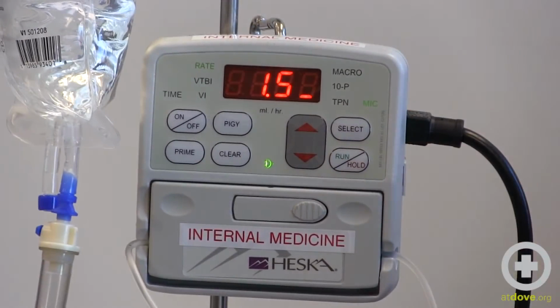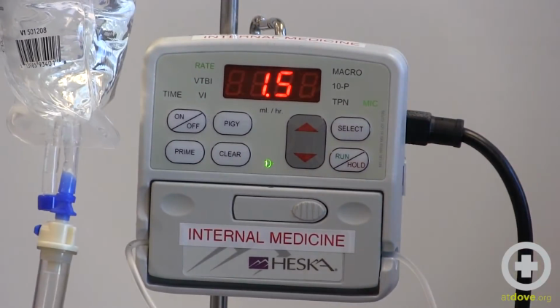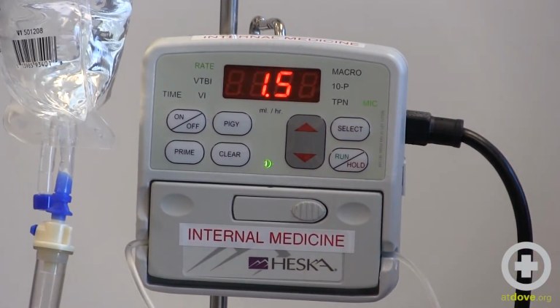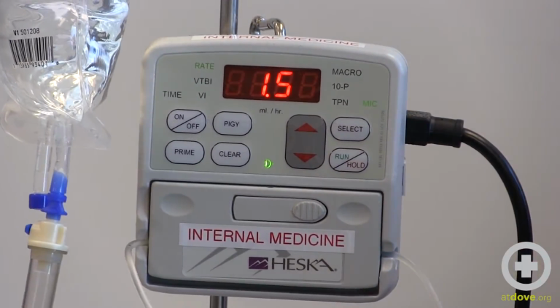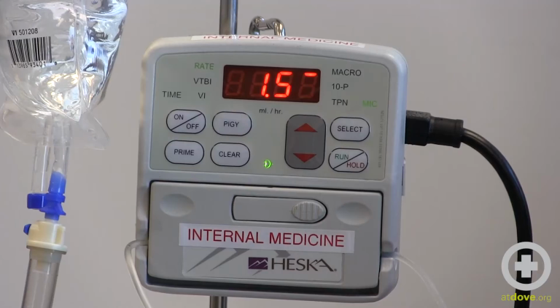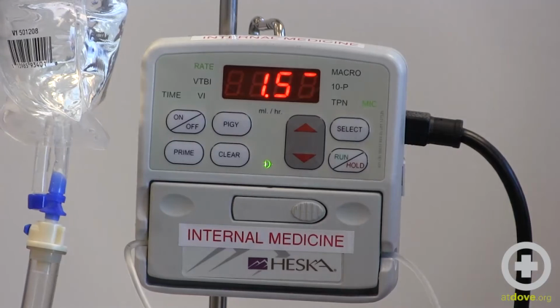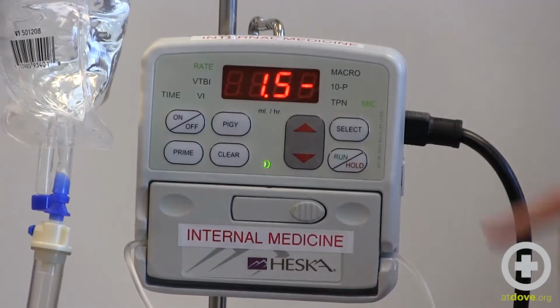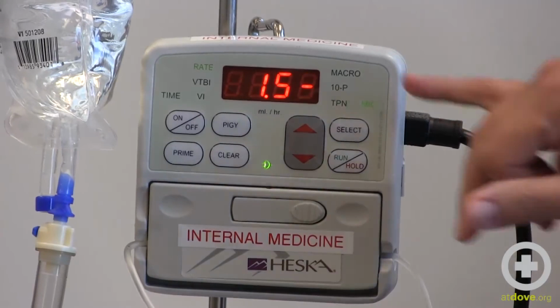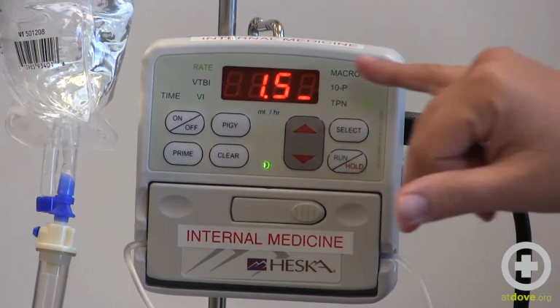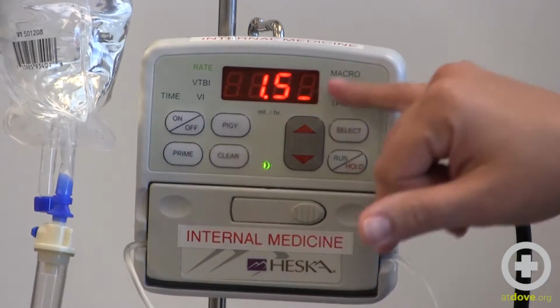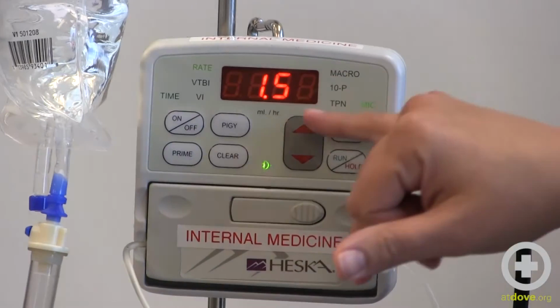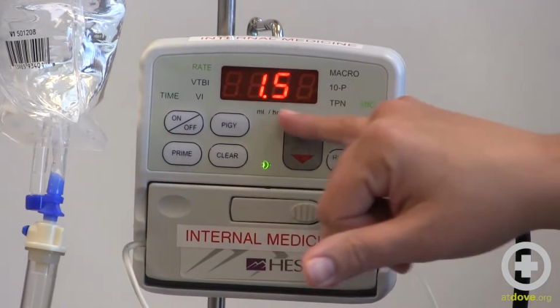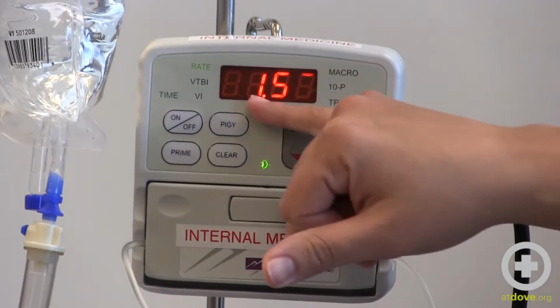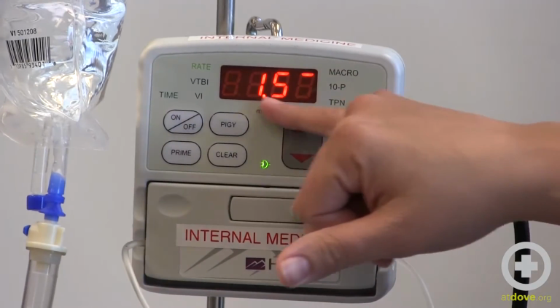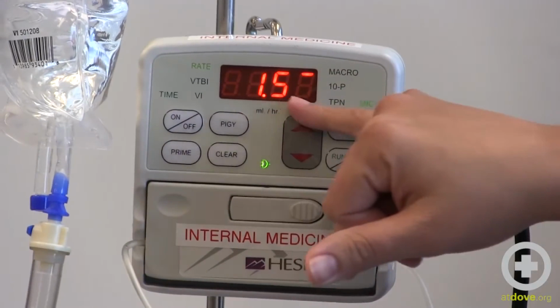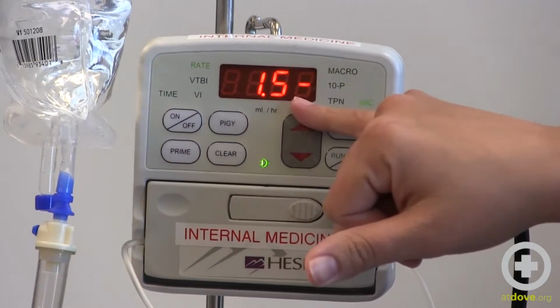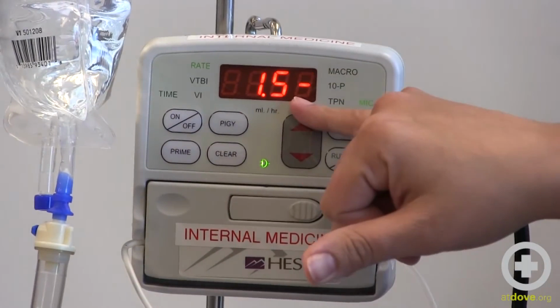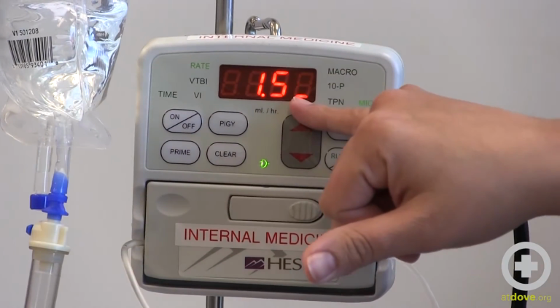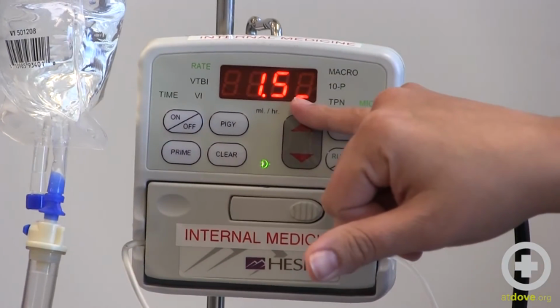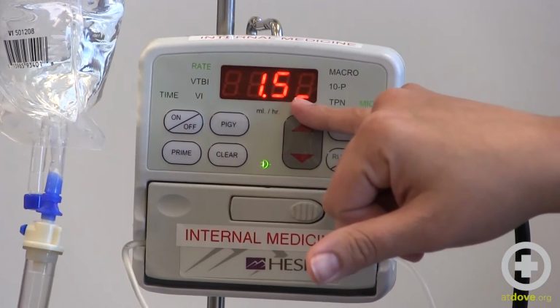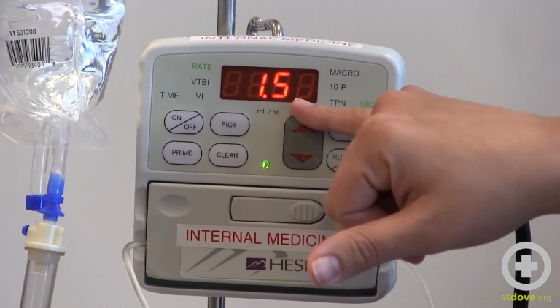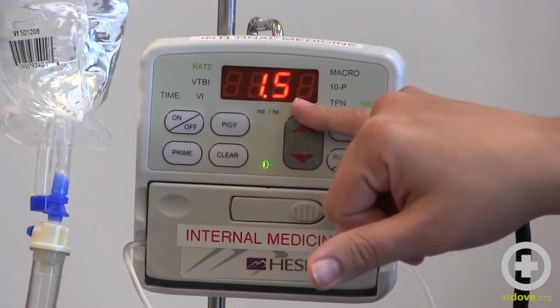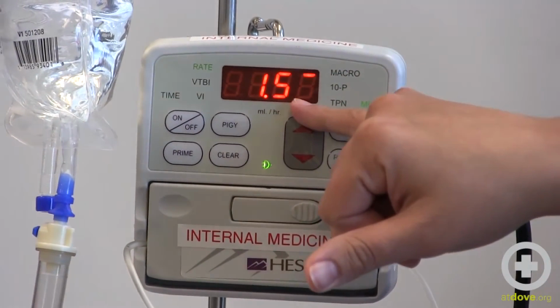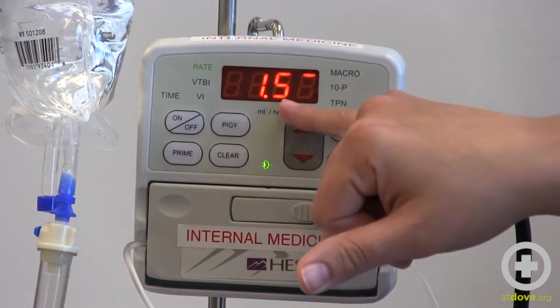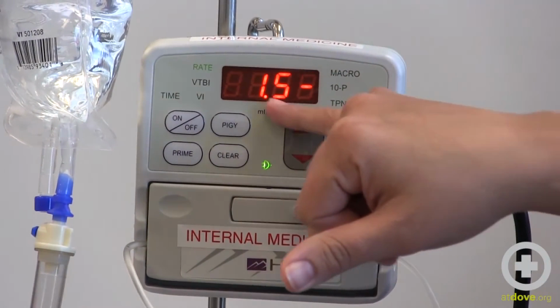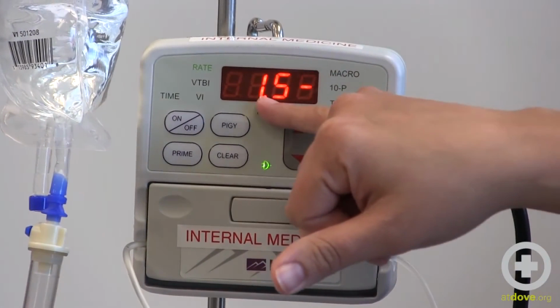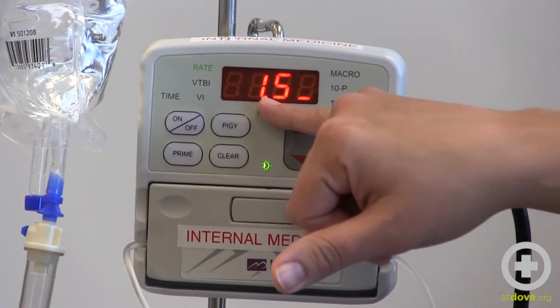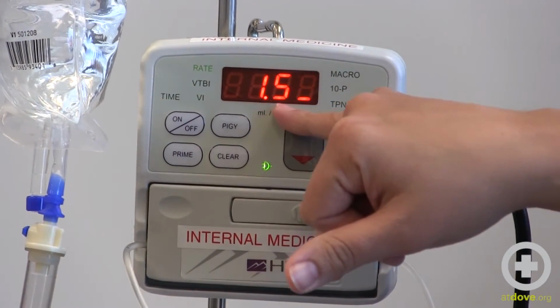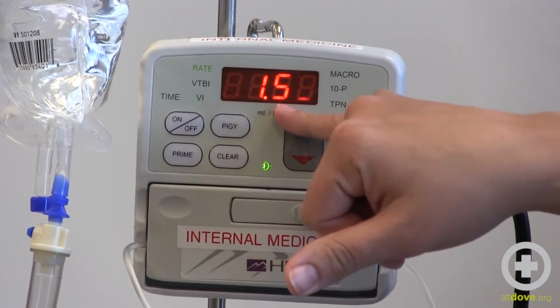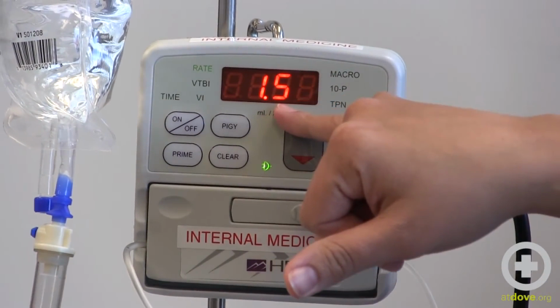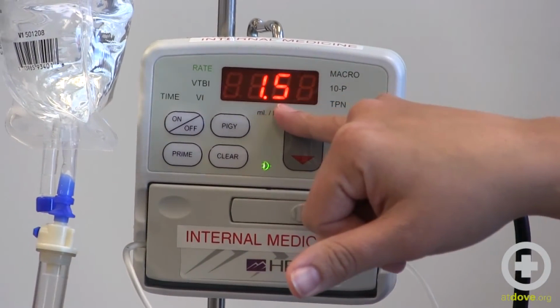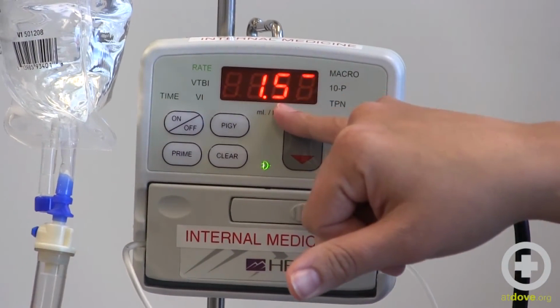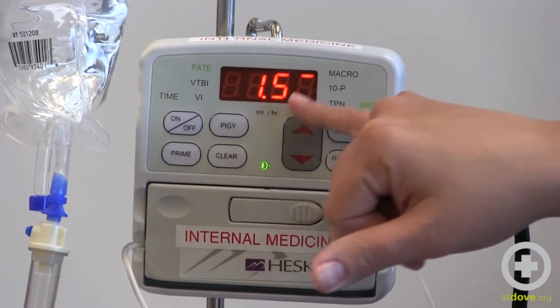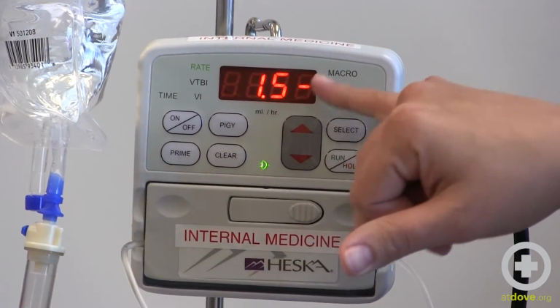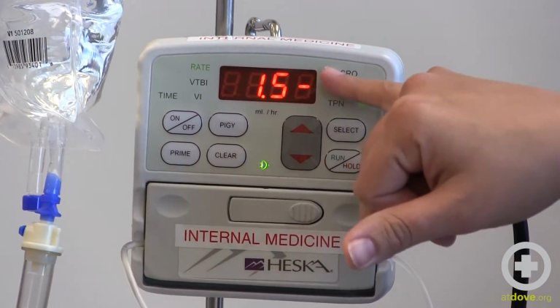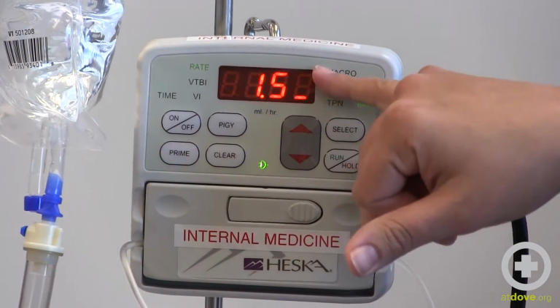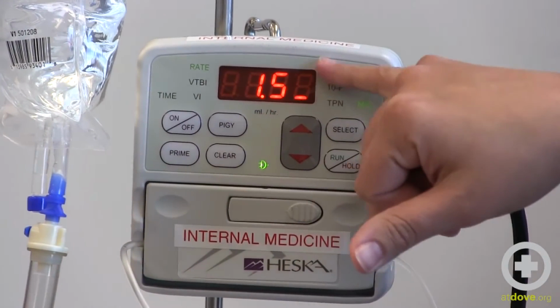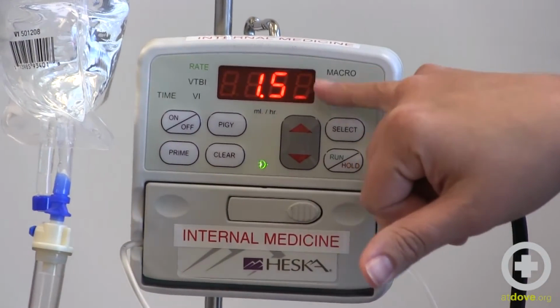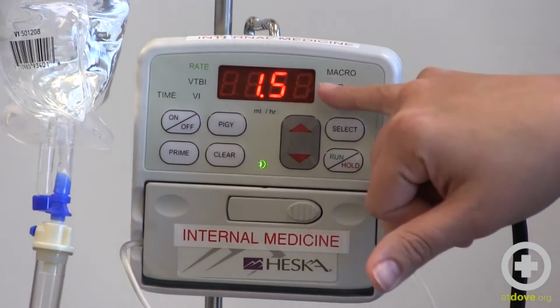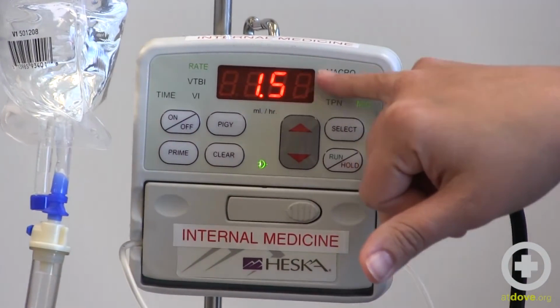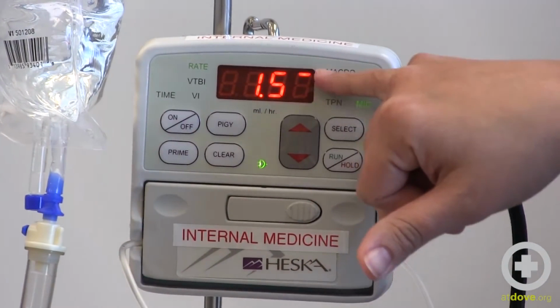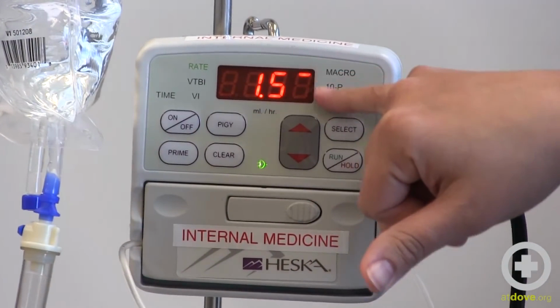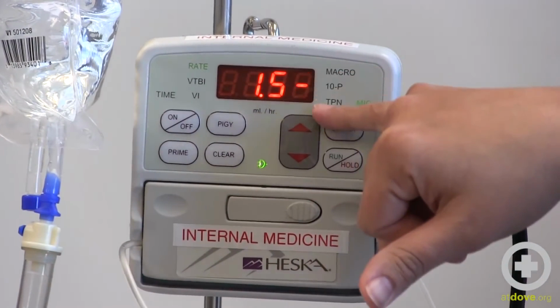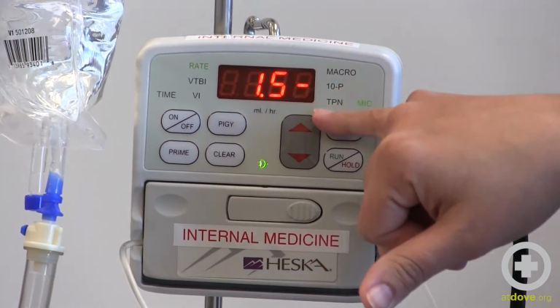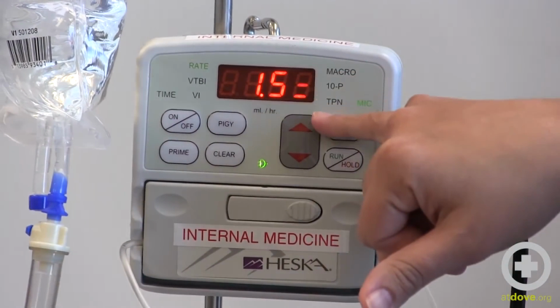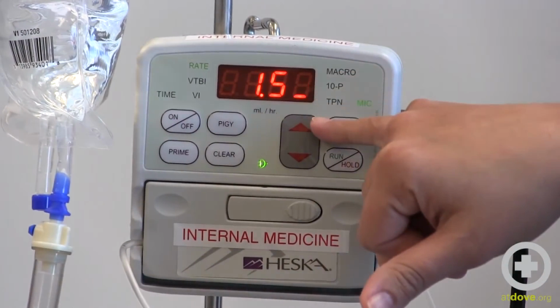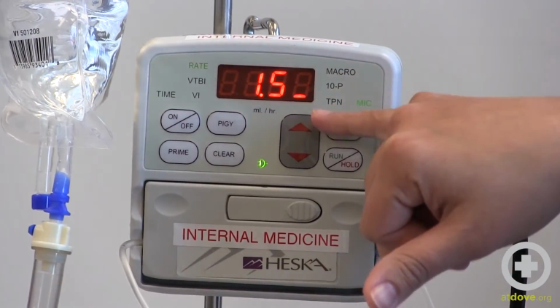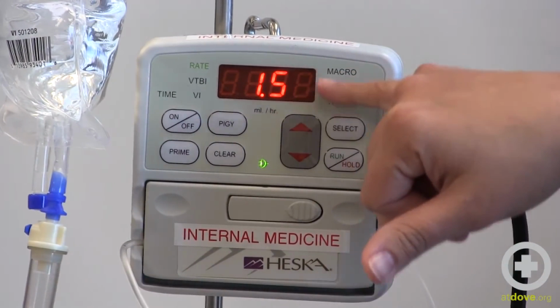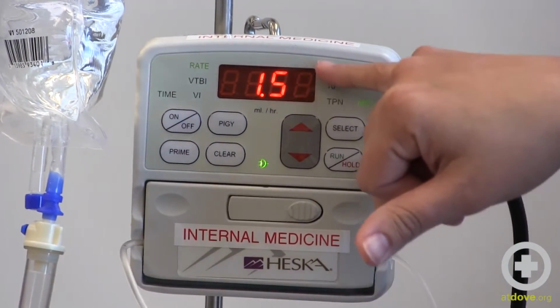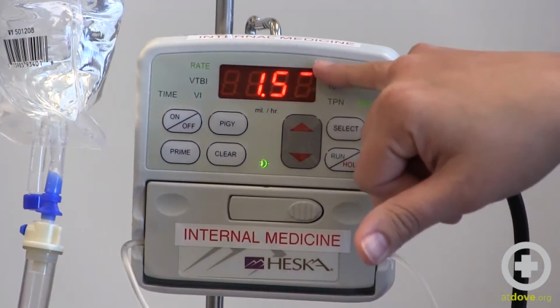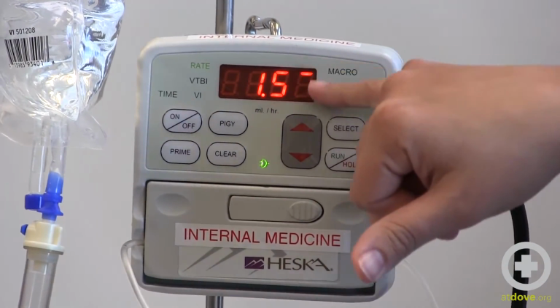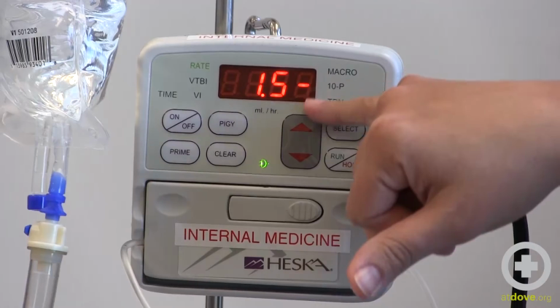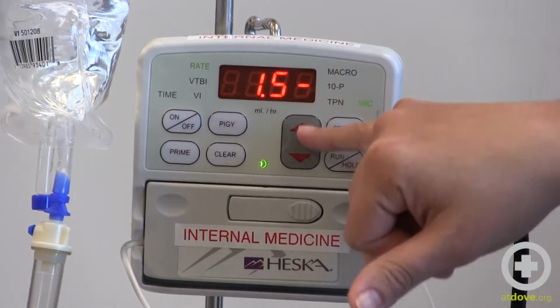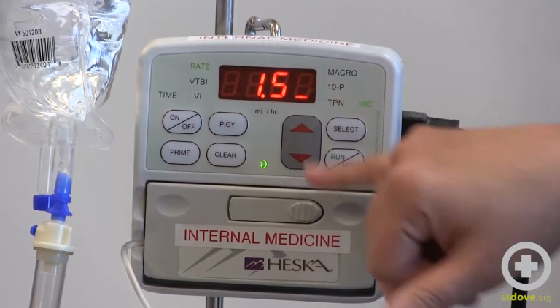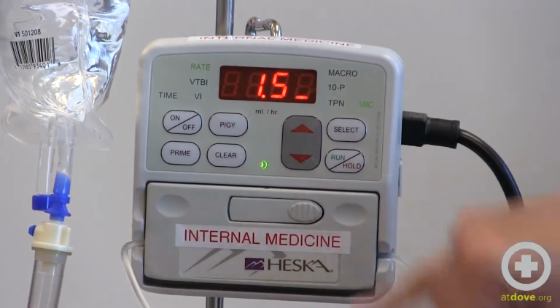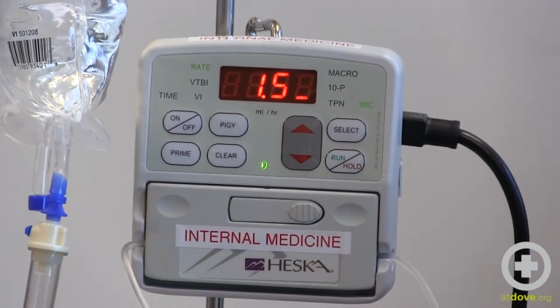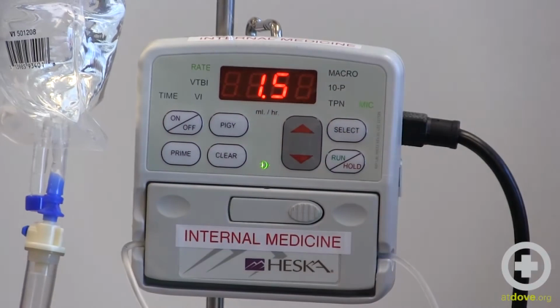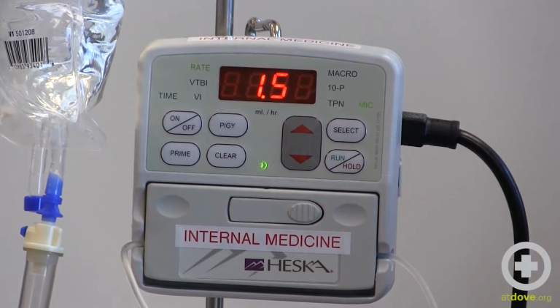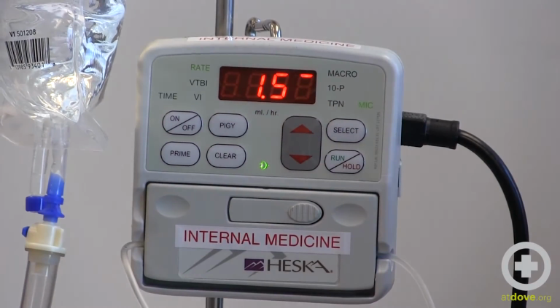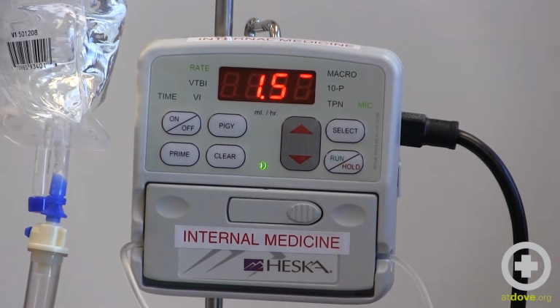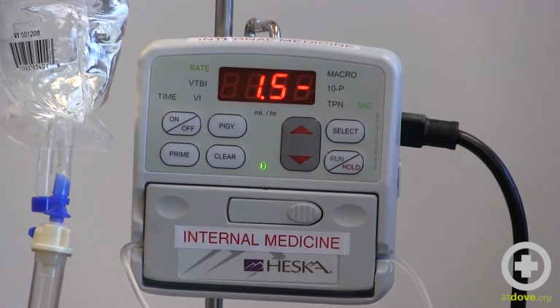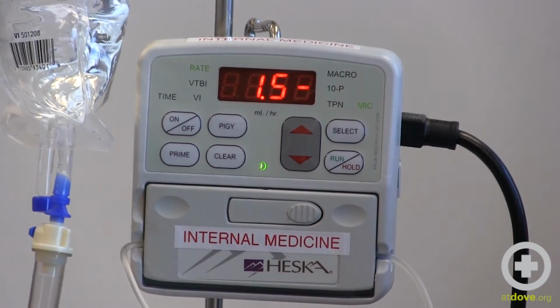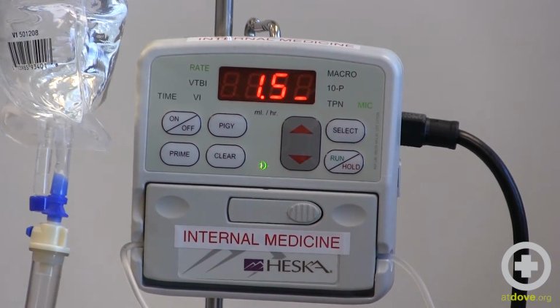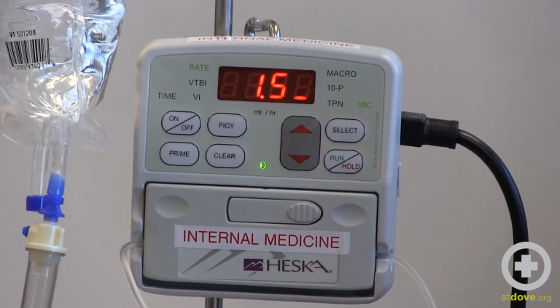The pump is now running at 1.5 mils an hour. I know that because the decimal is there and you can see that red line going up and down.